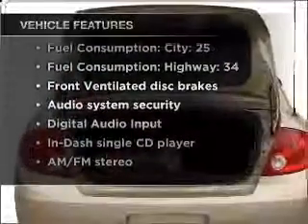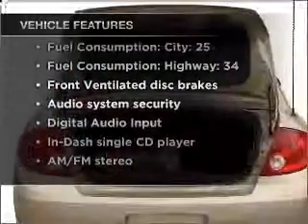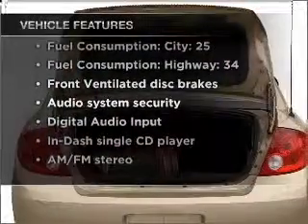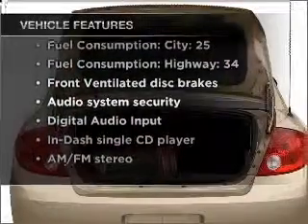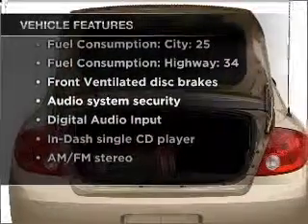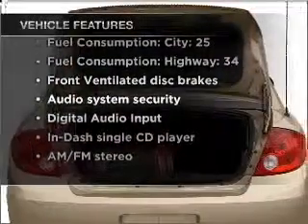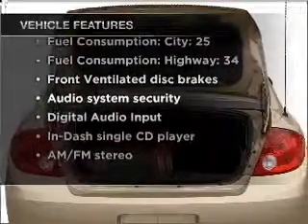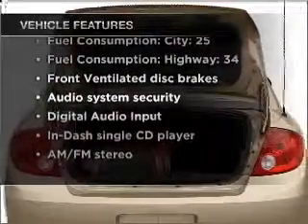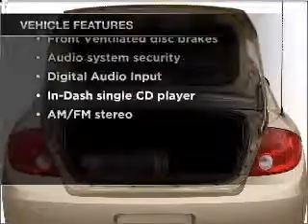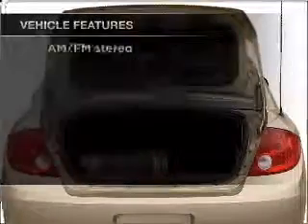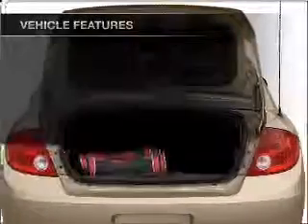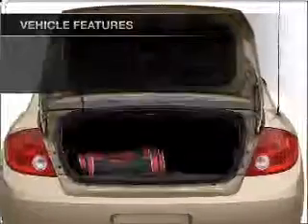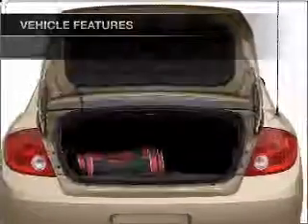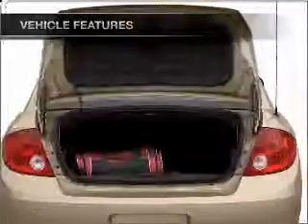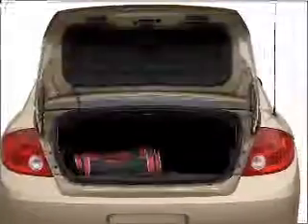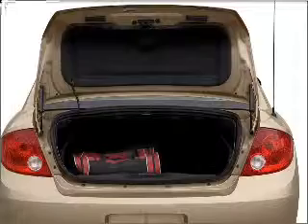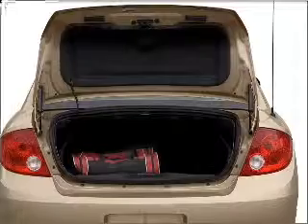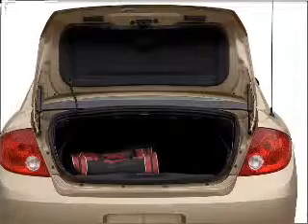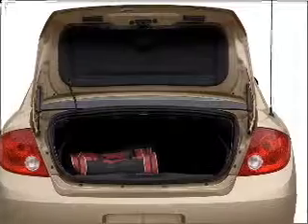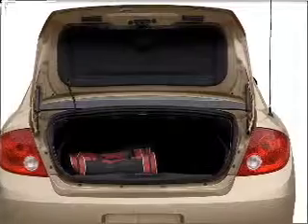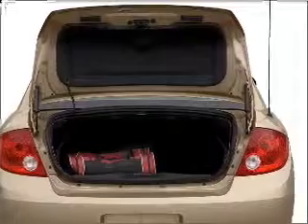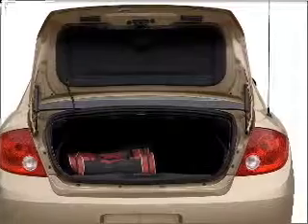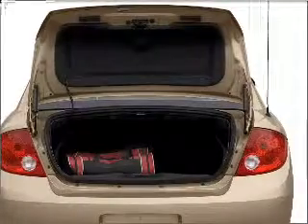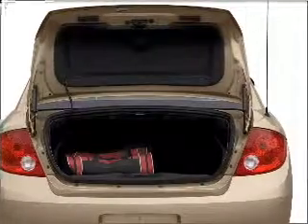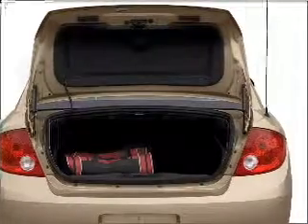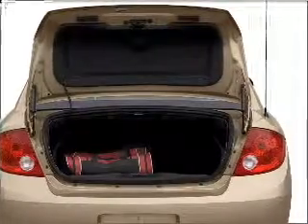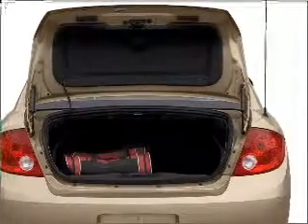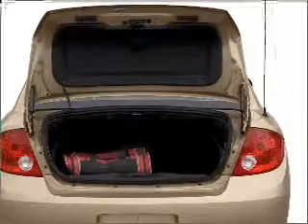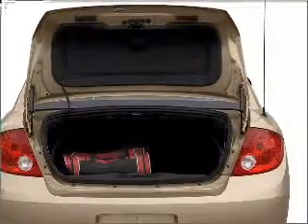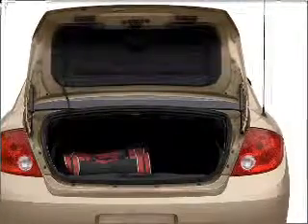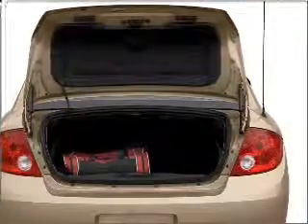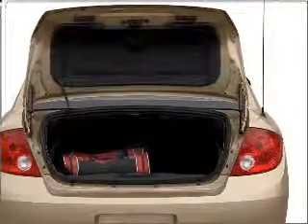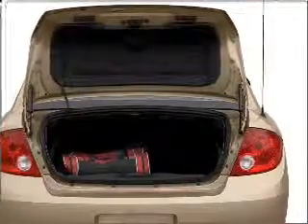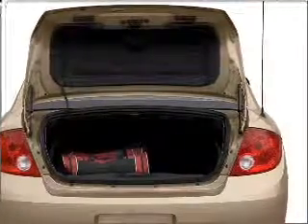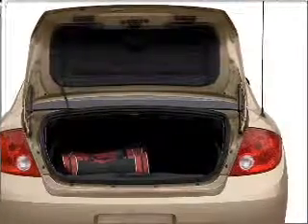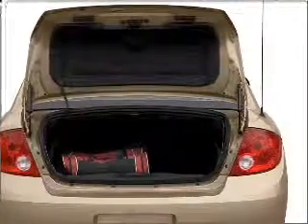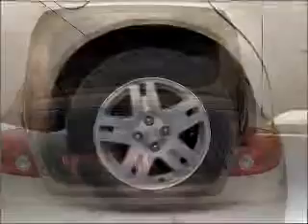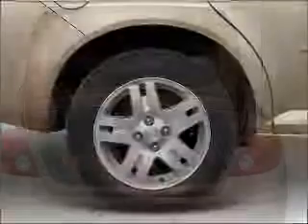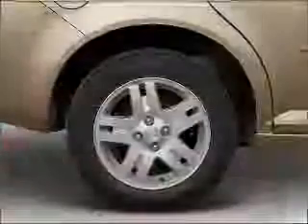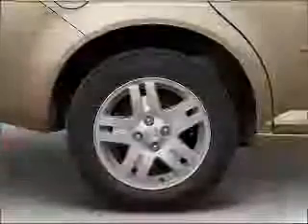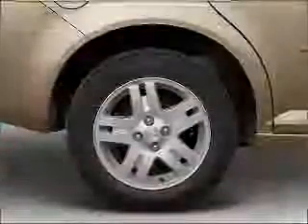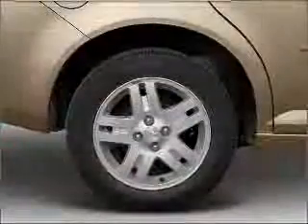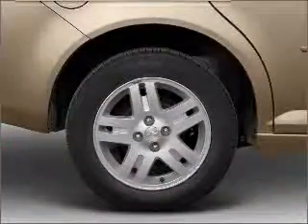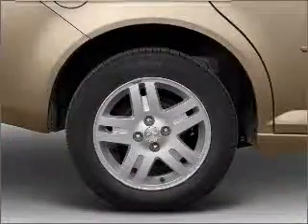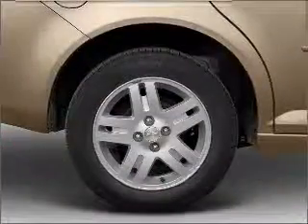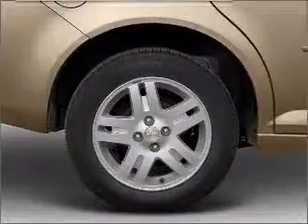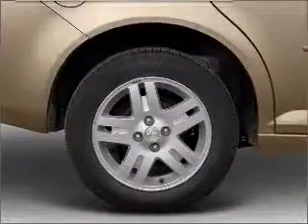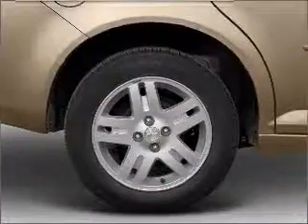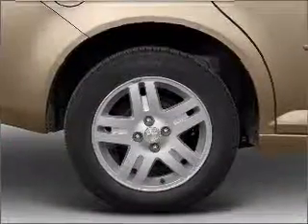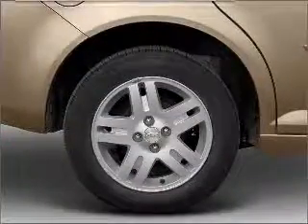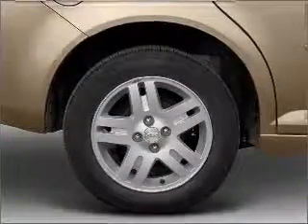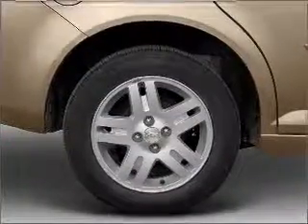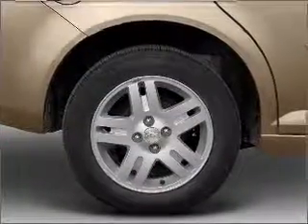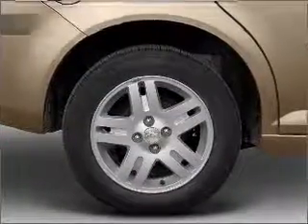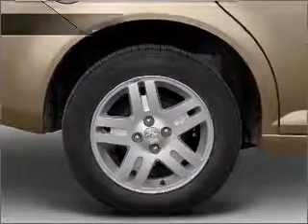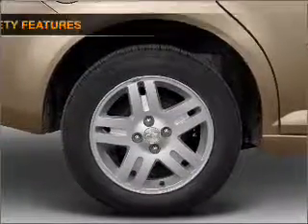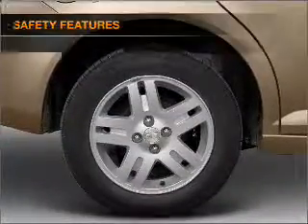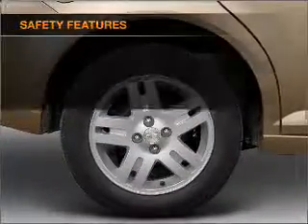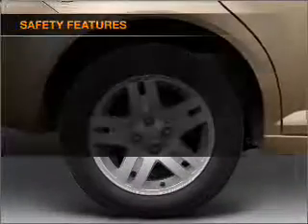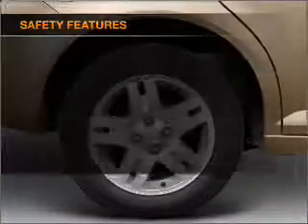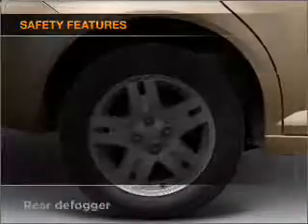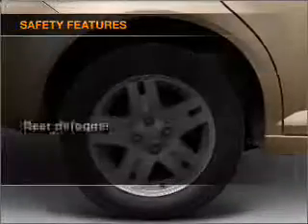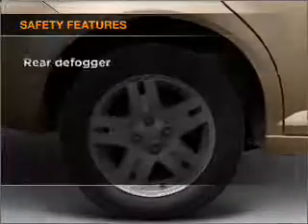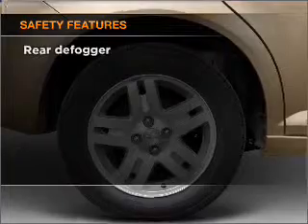Air conditioning, power steering, an AM-FM stereo with a CD player, and an adjustable tilt steering wheel. And for your peace of mind, the following safety equipment is included.